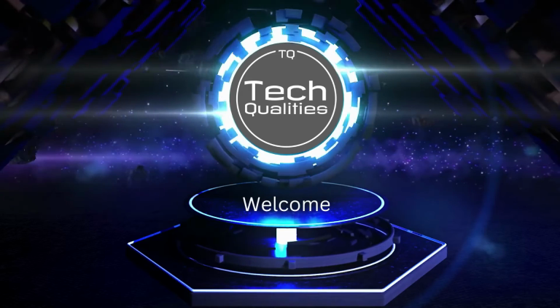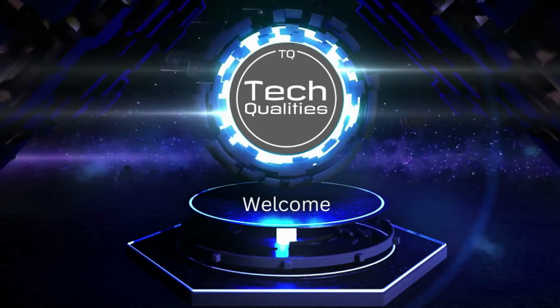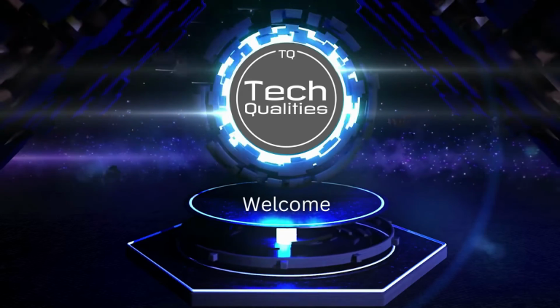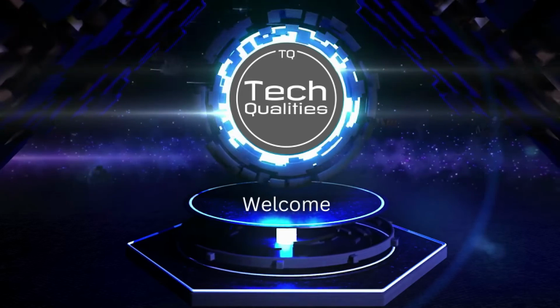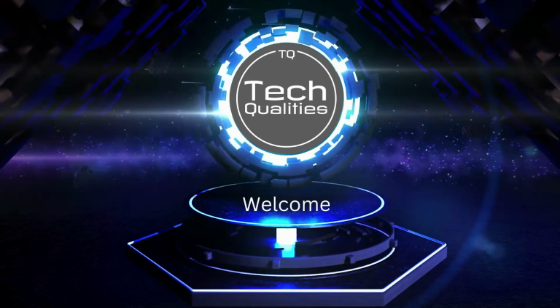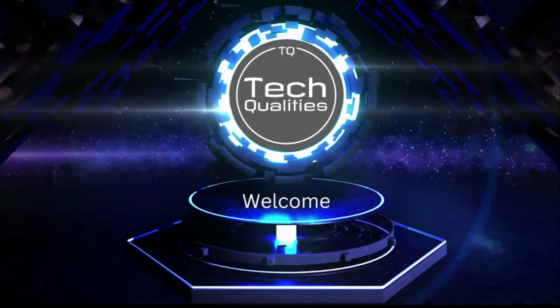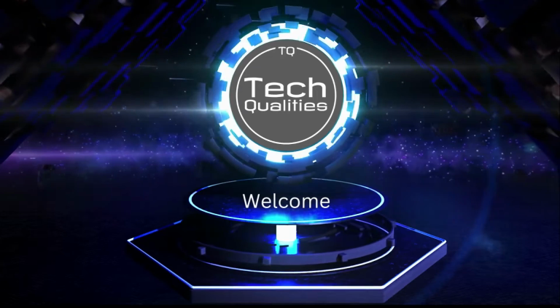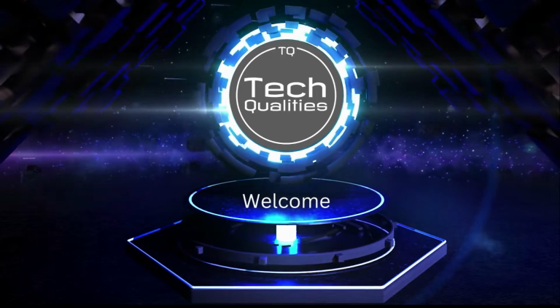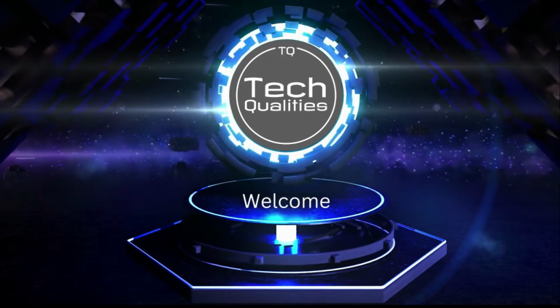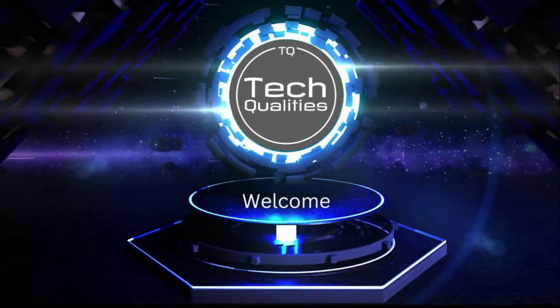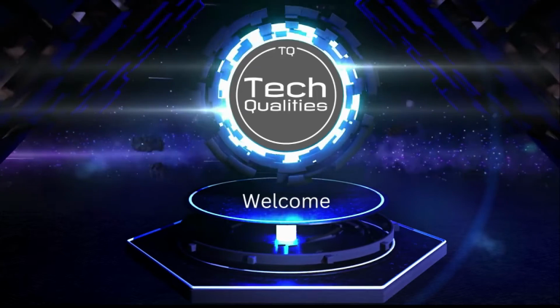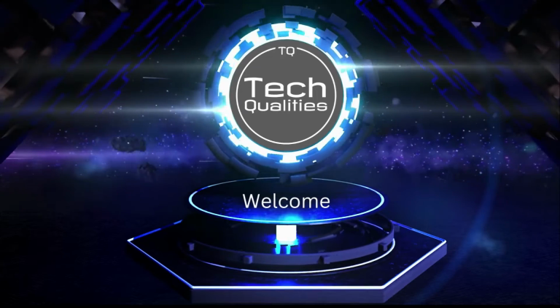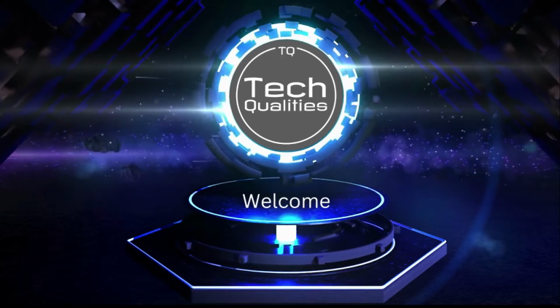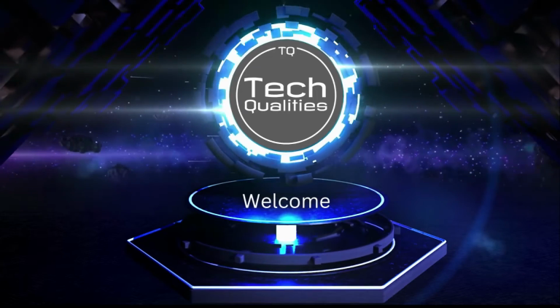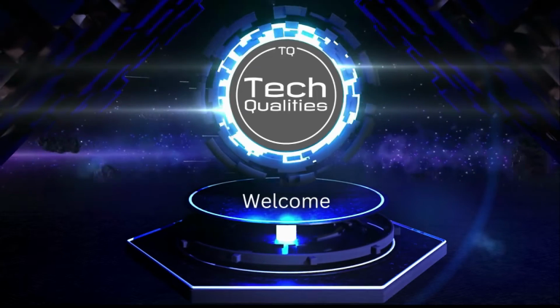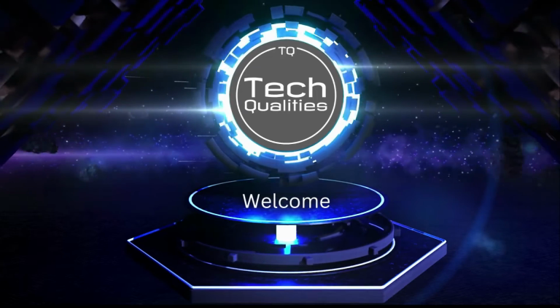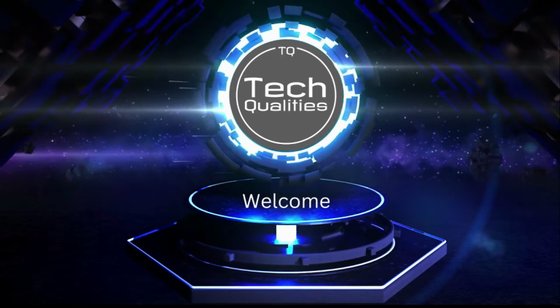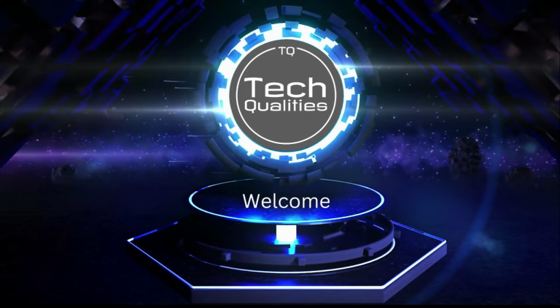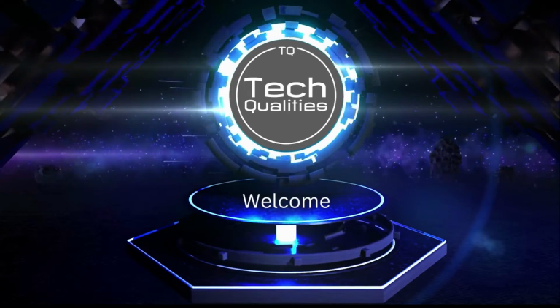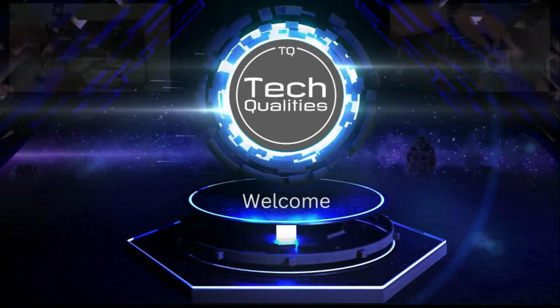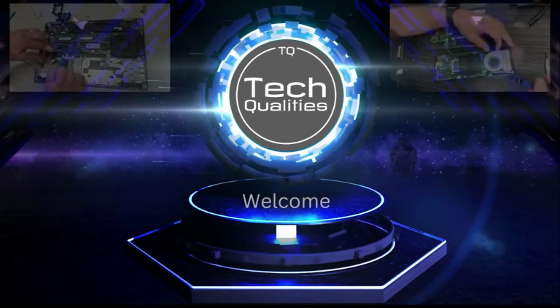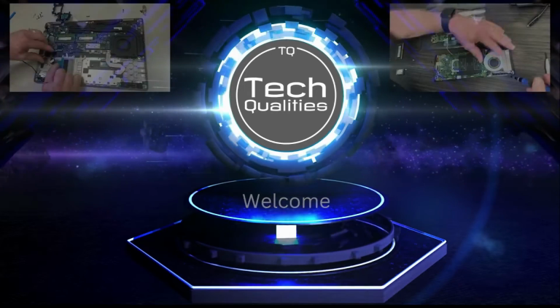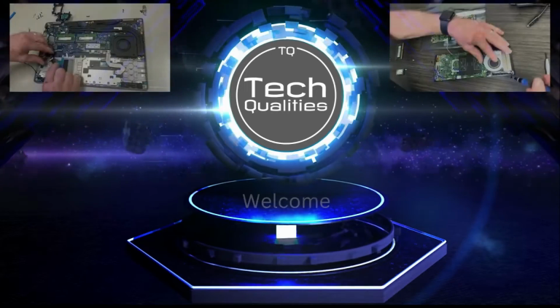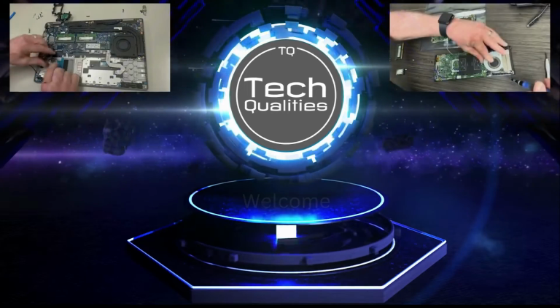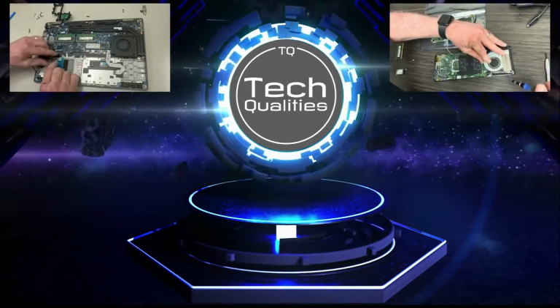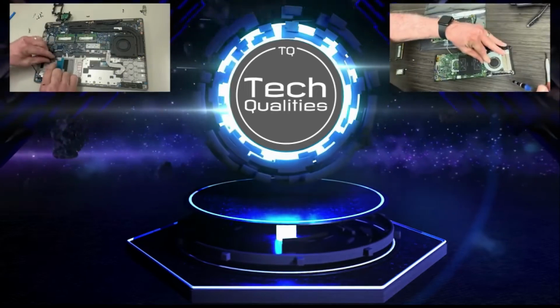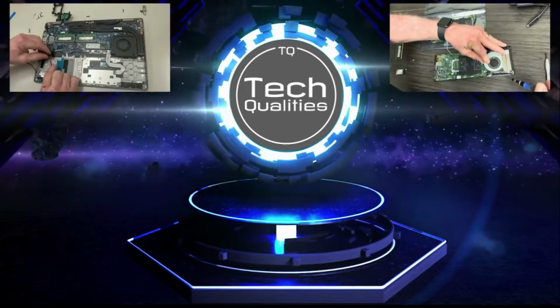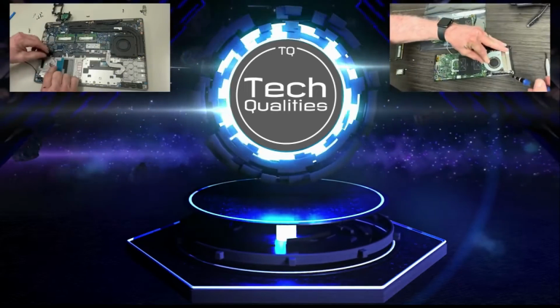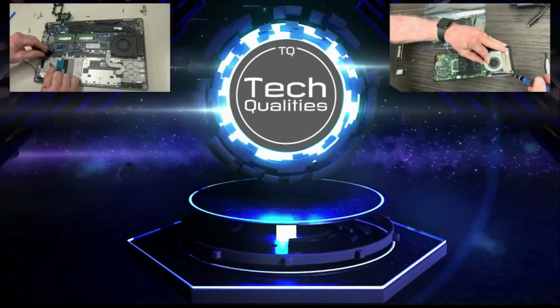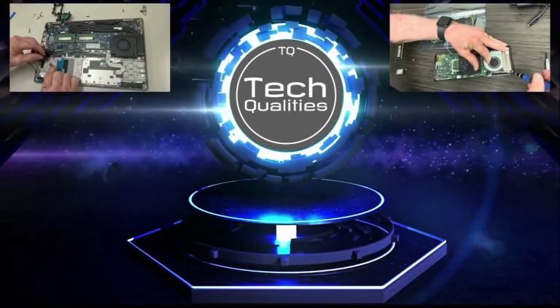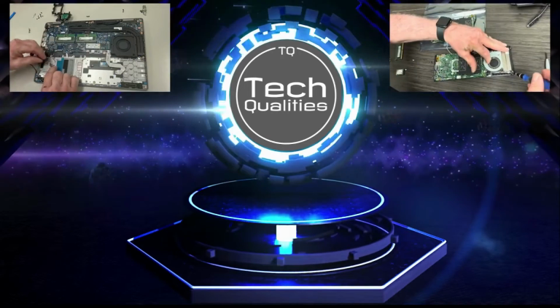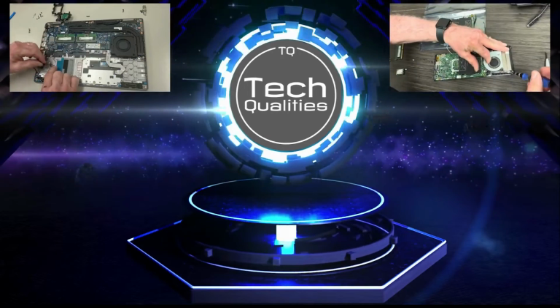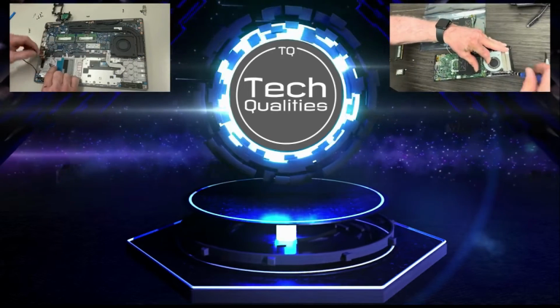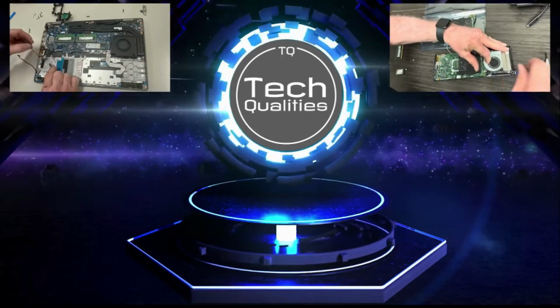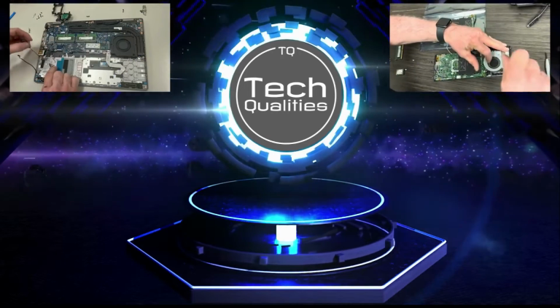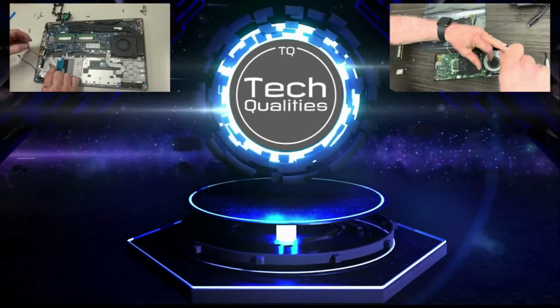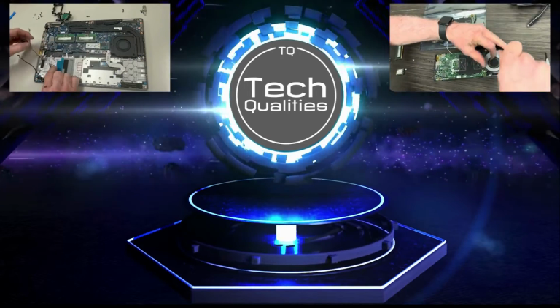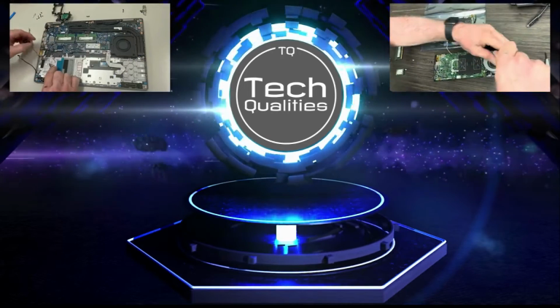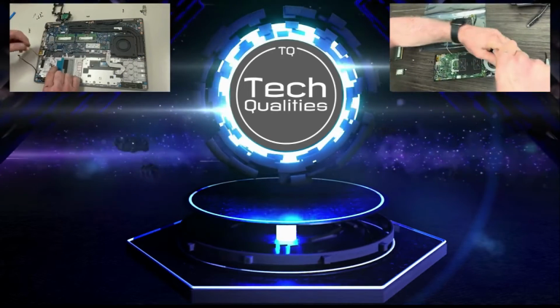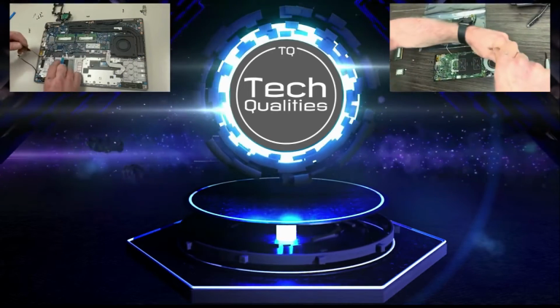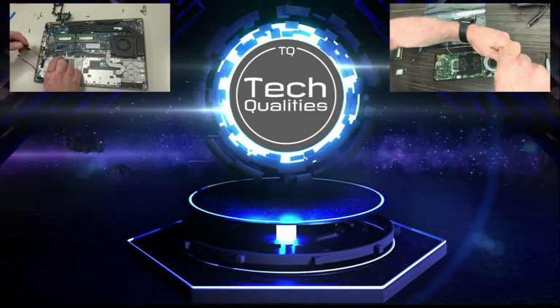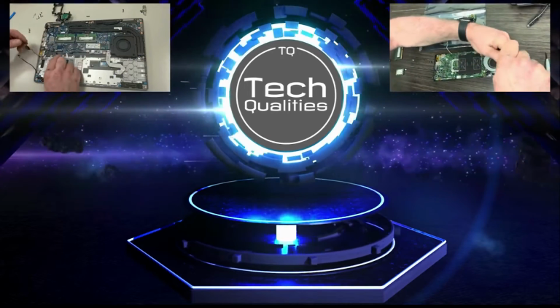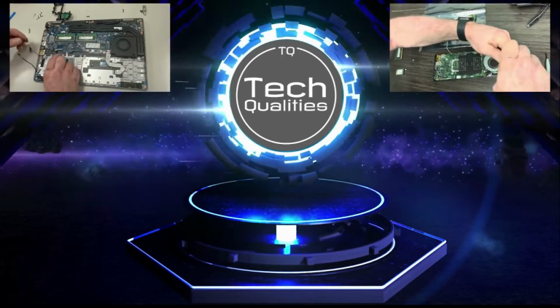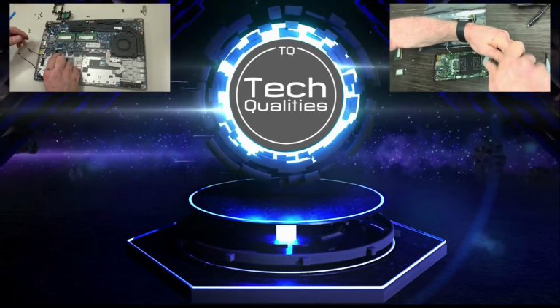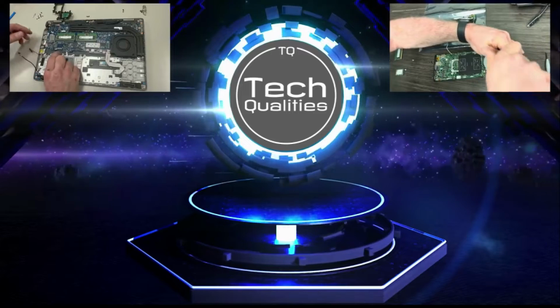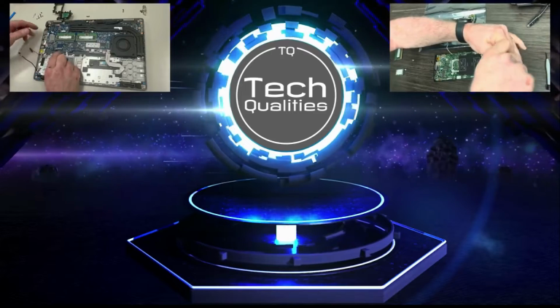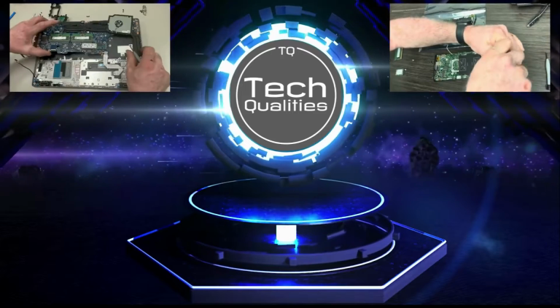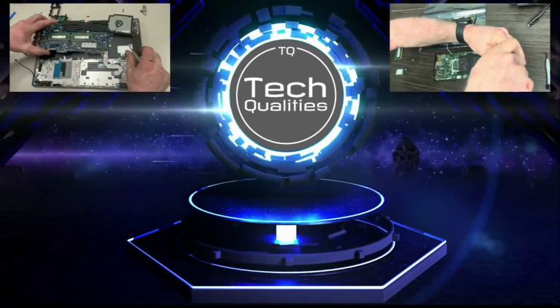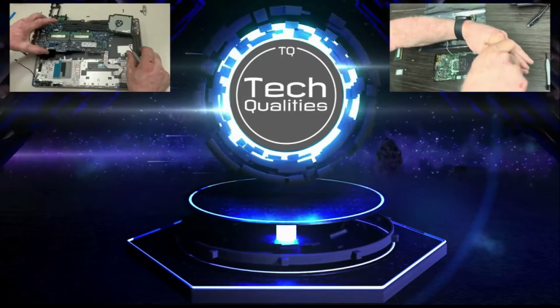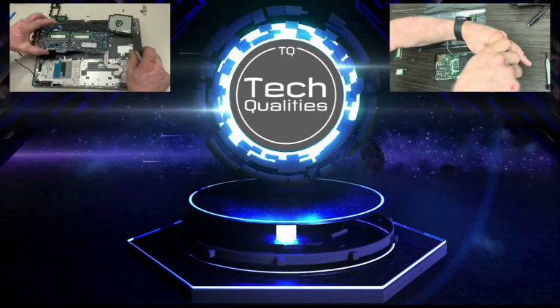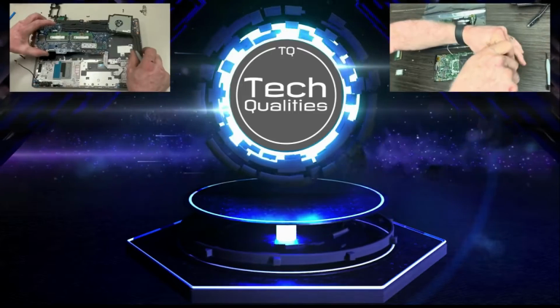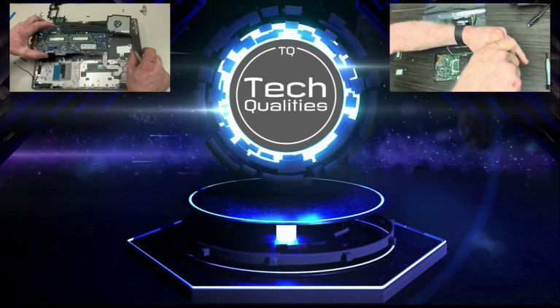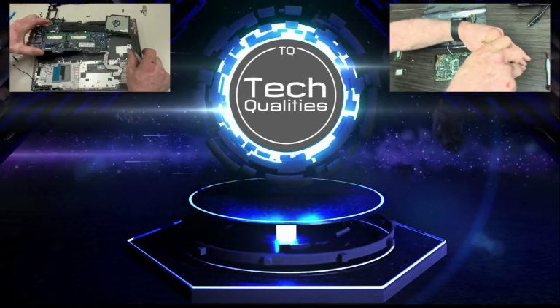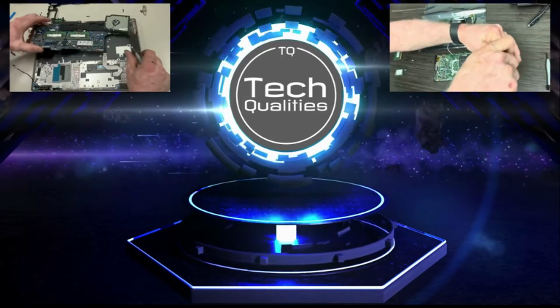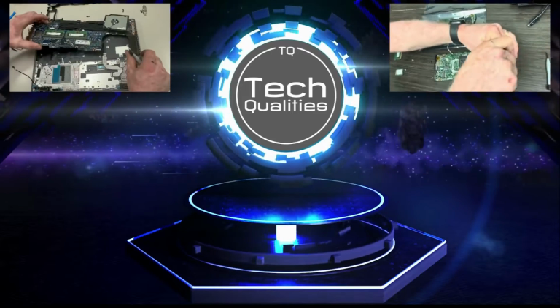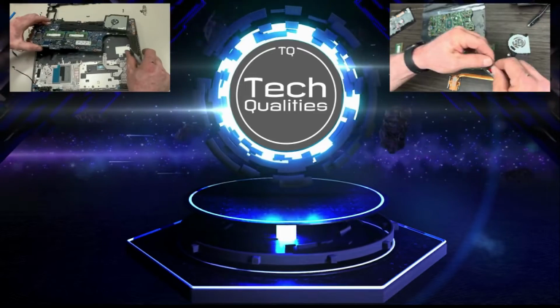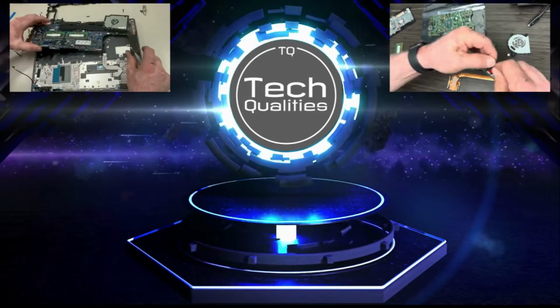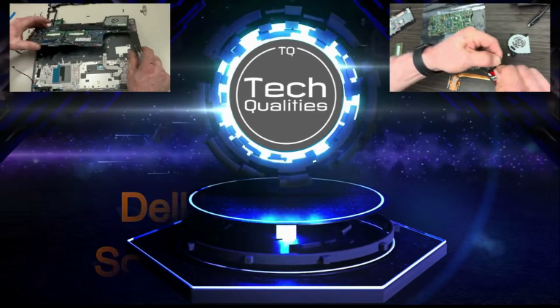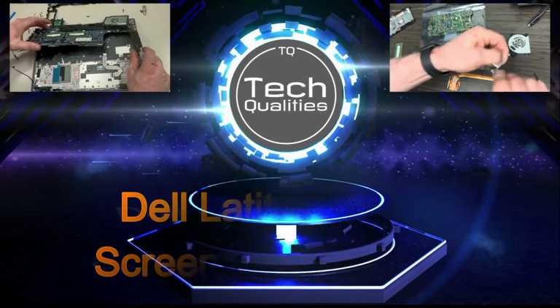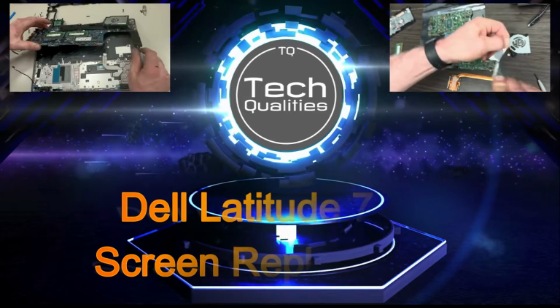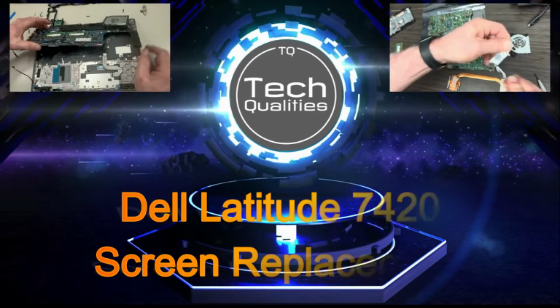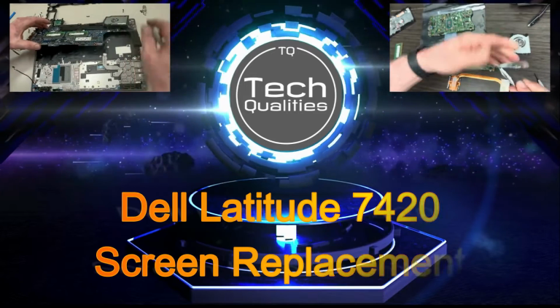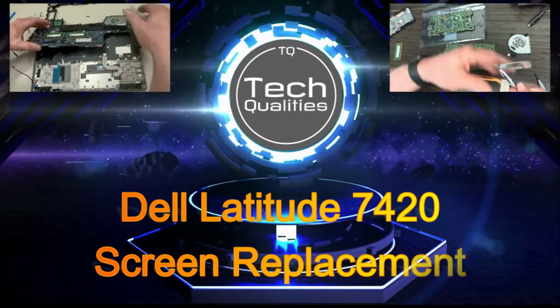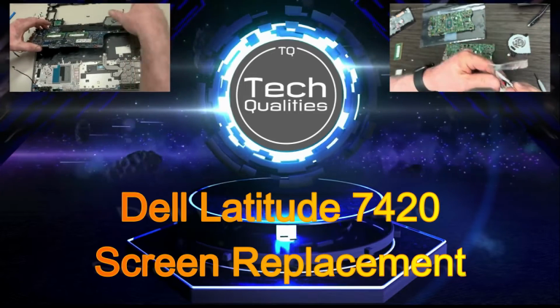Hello, welcome to TechQualities. Today we're going to perform a screen replacement on a Latitude 7420 Dell laptop.